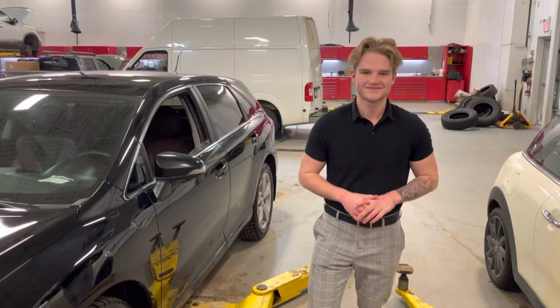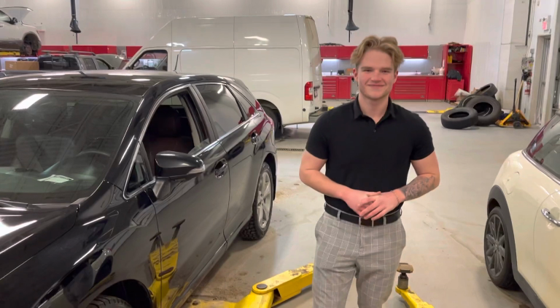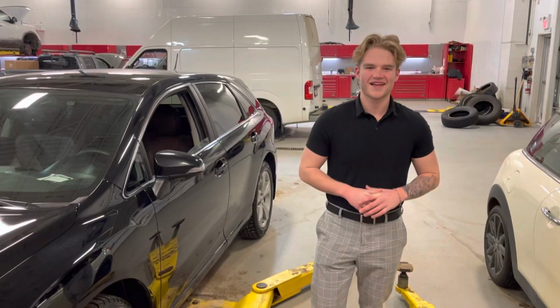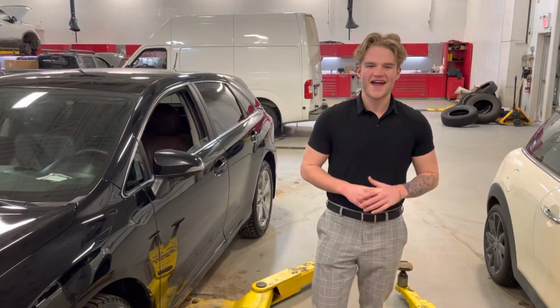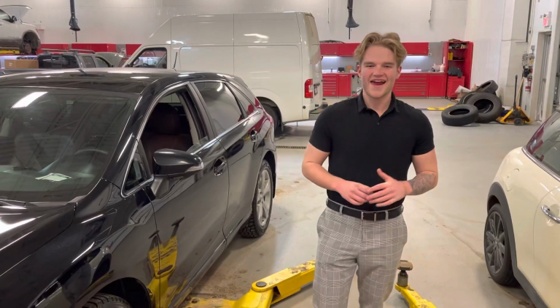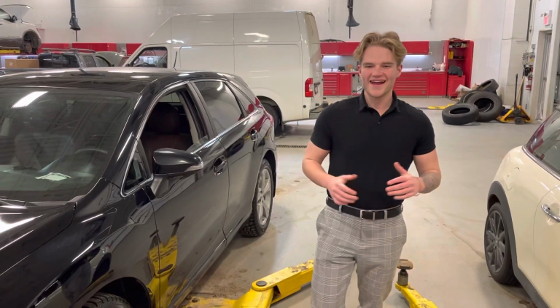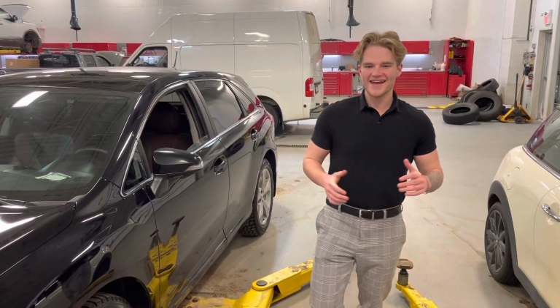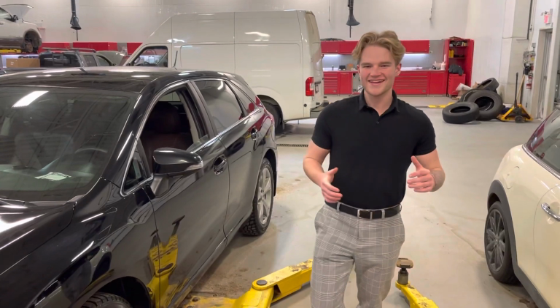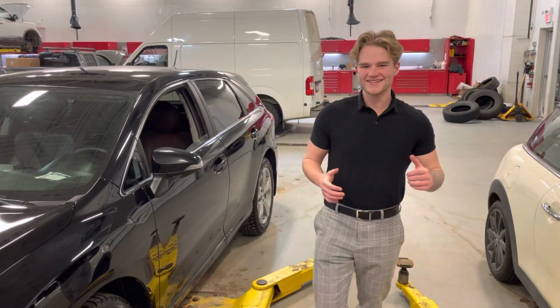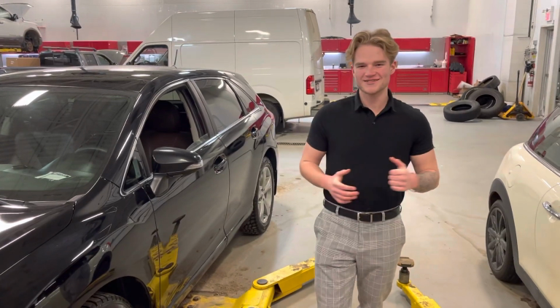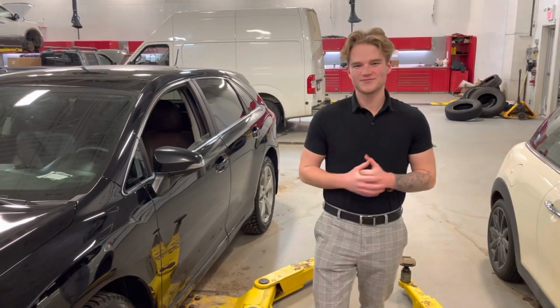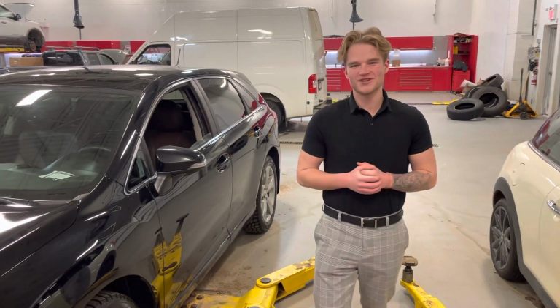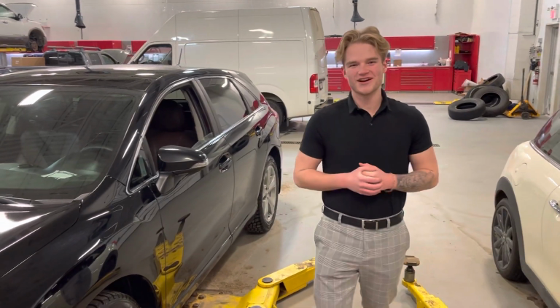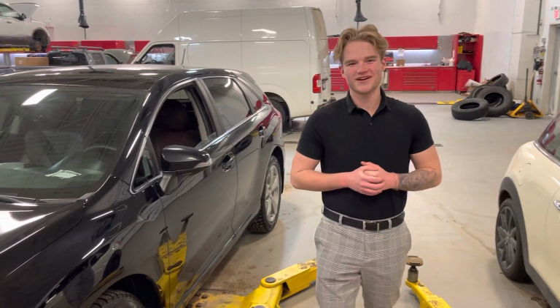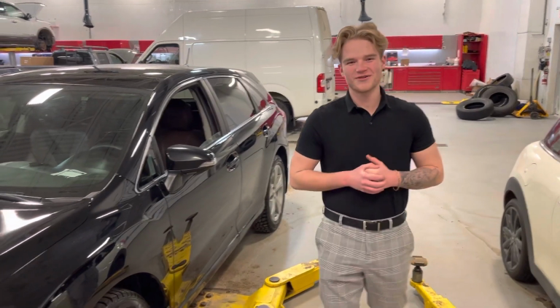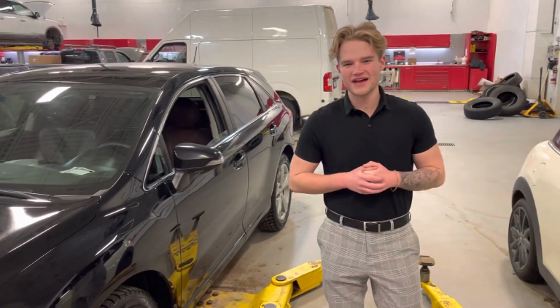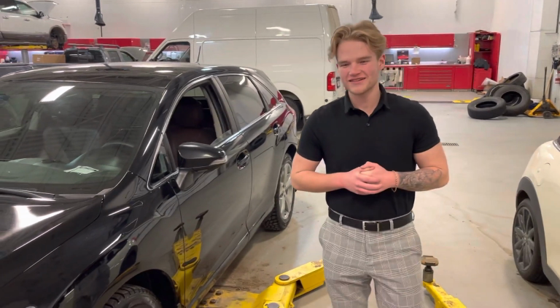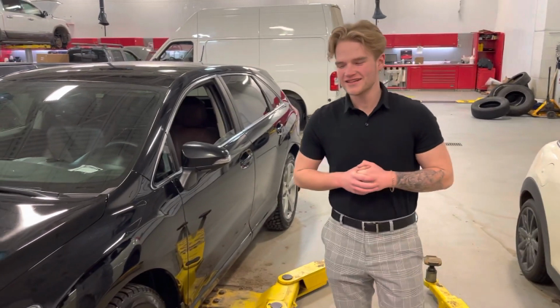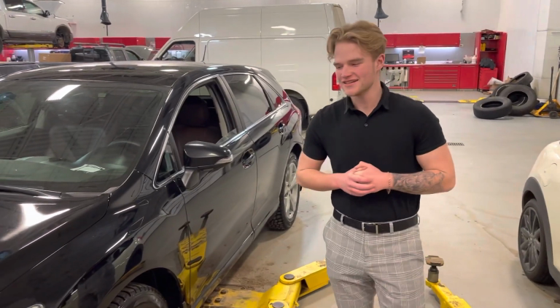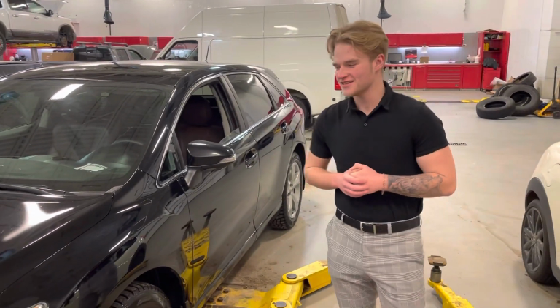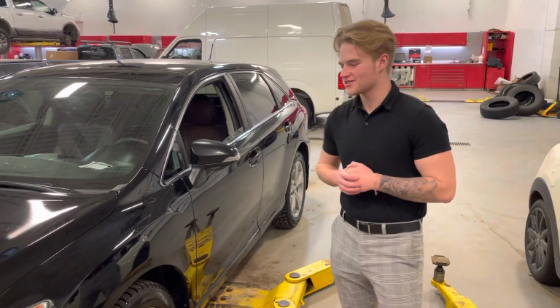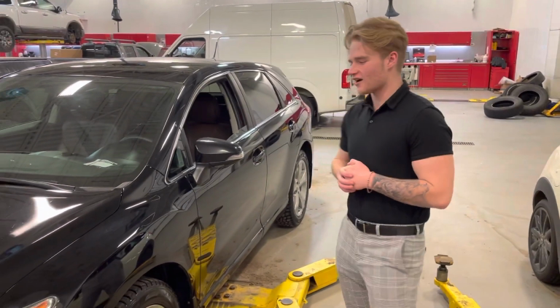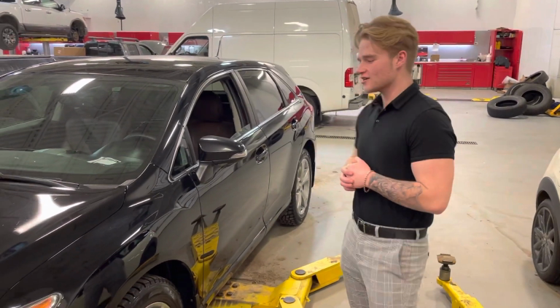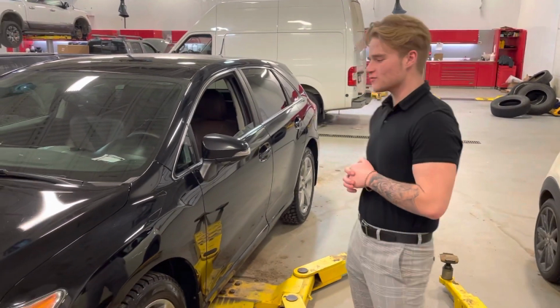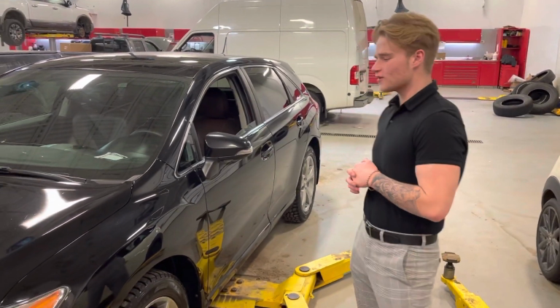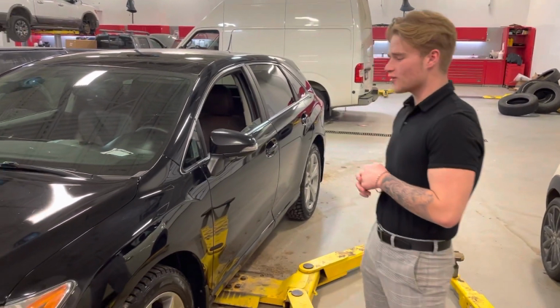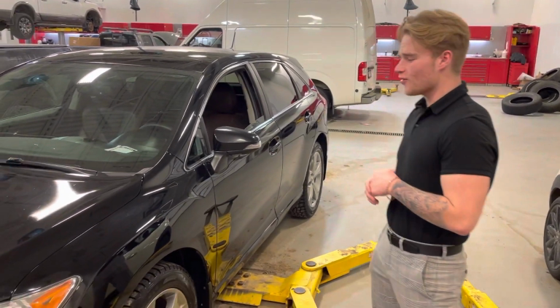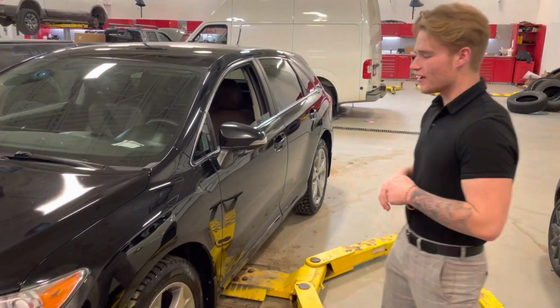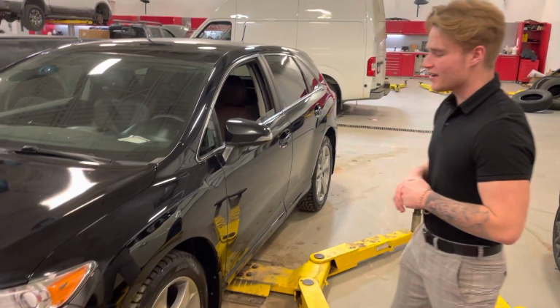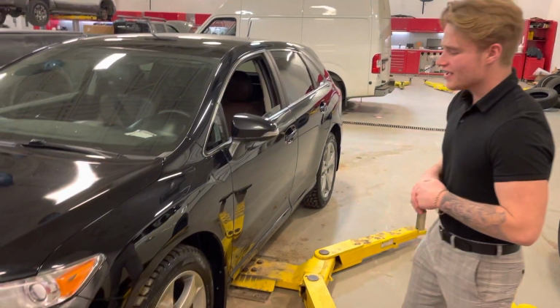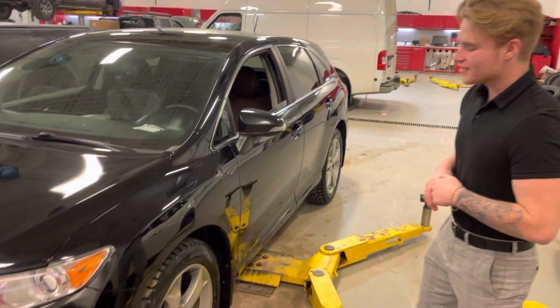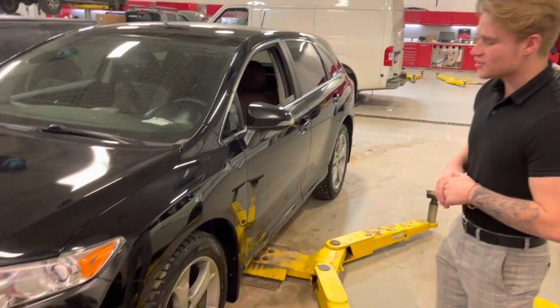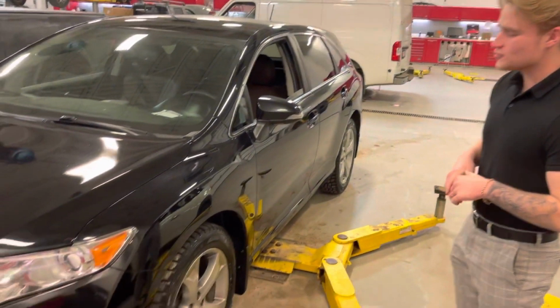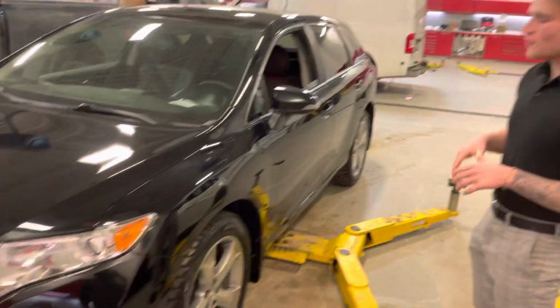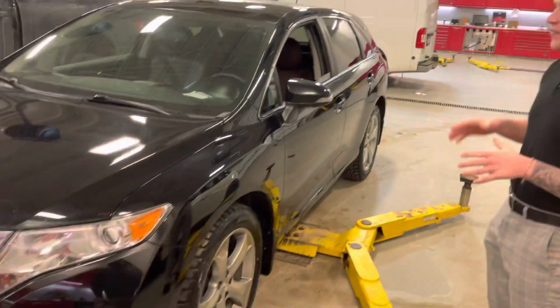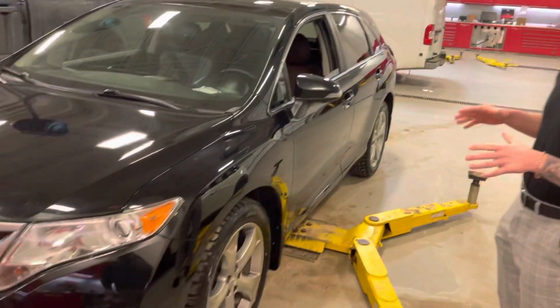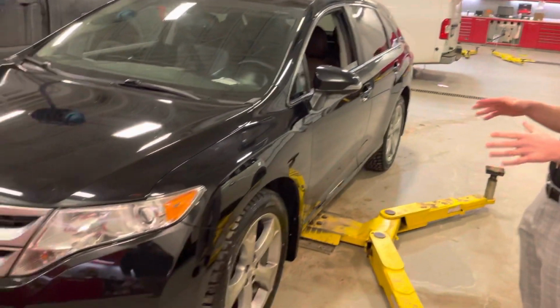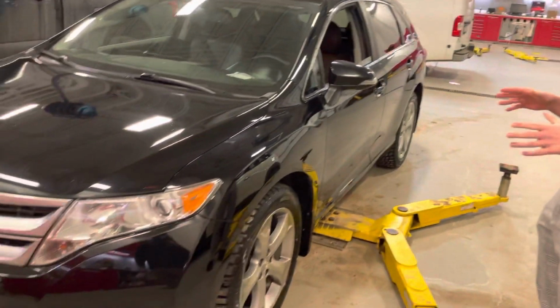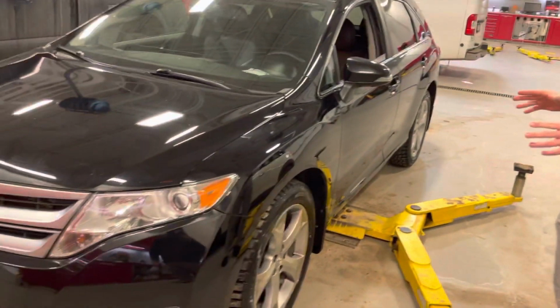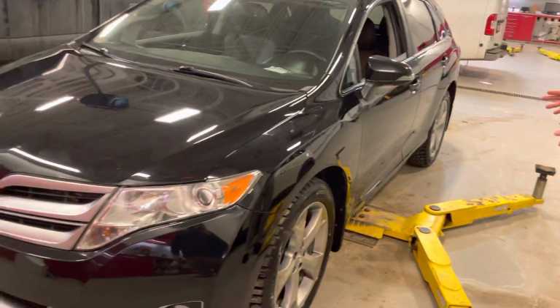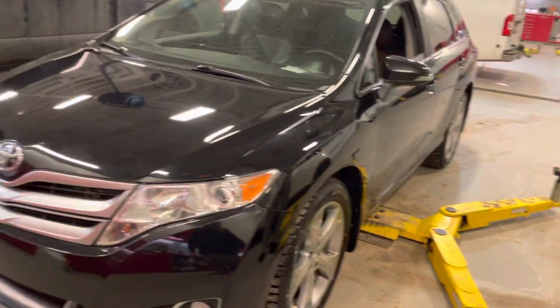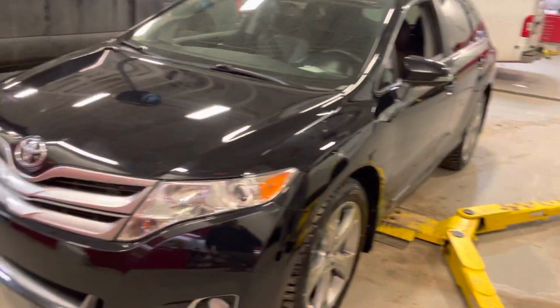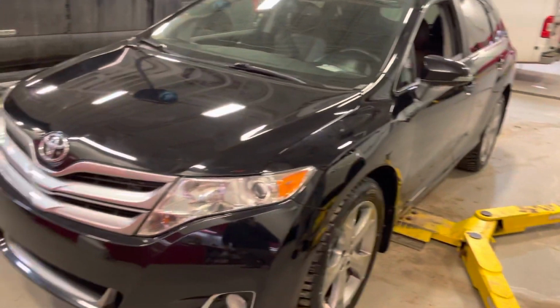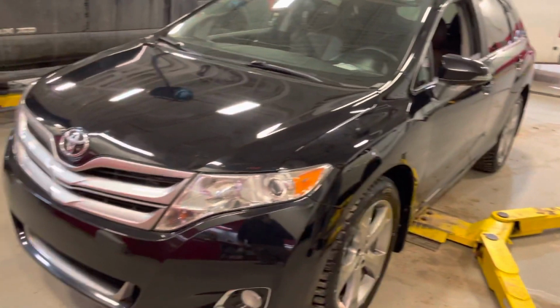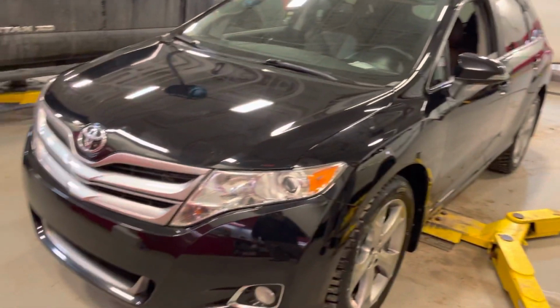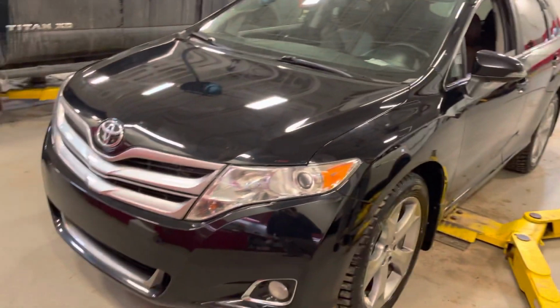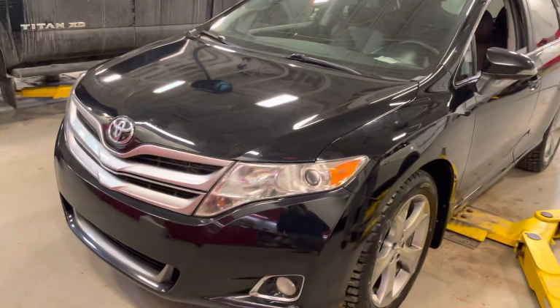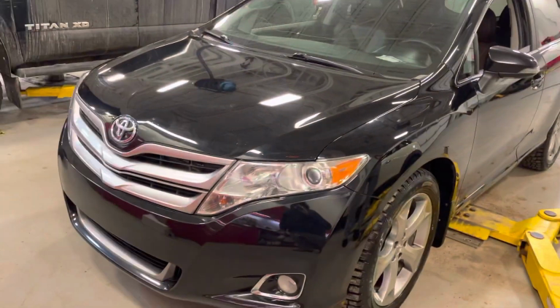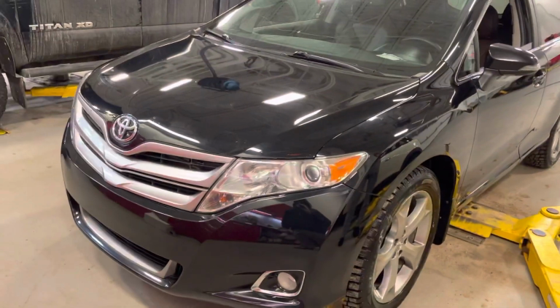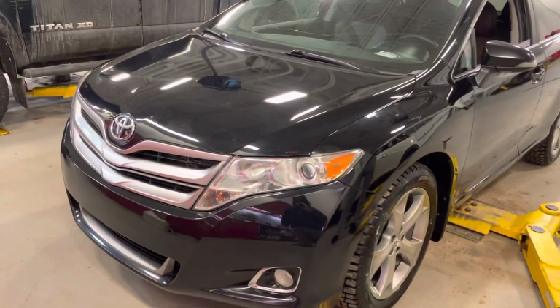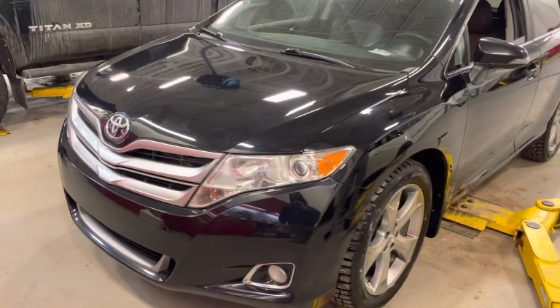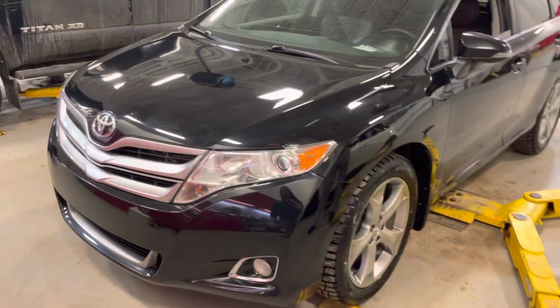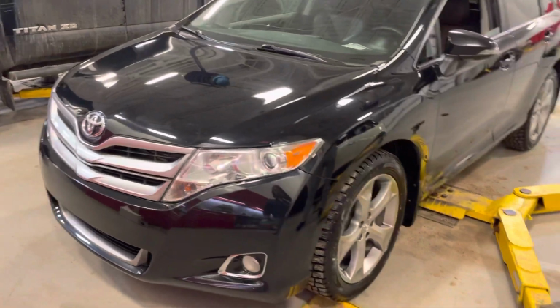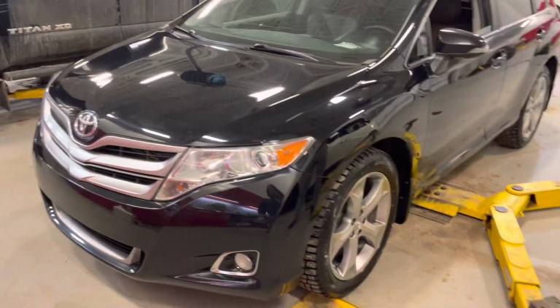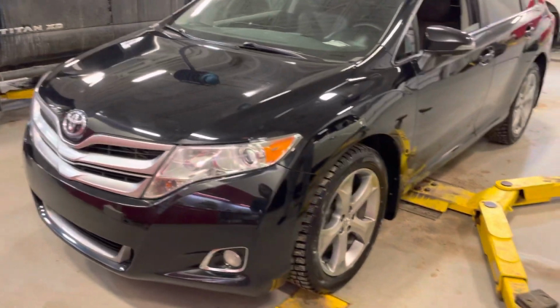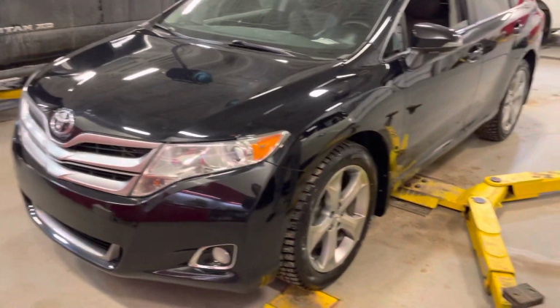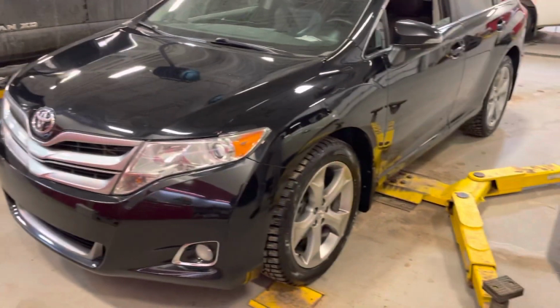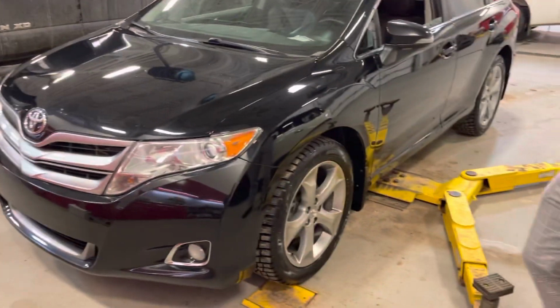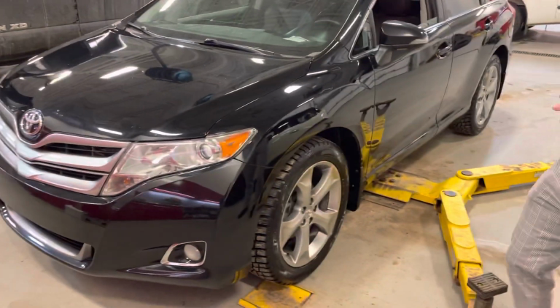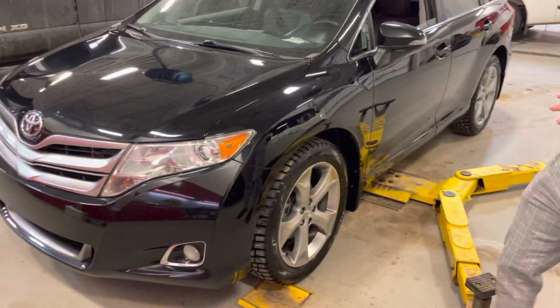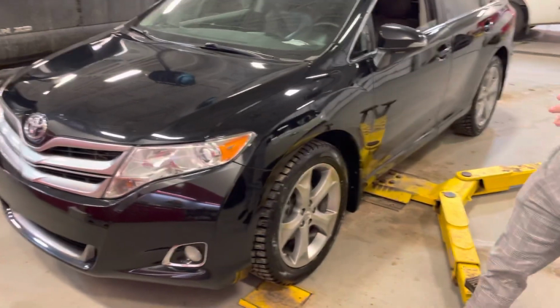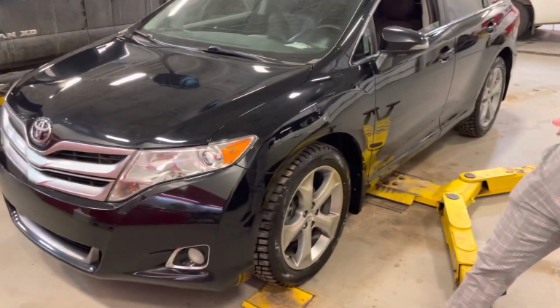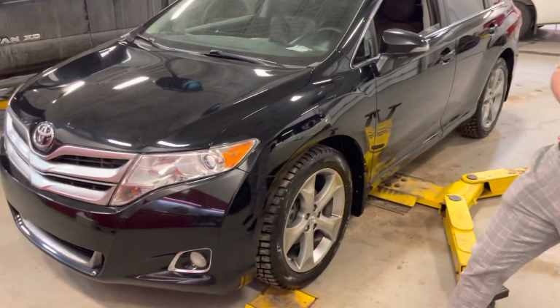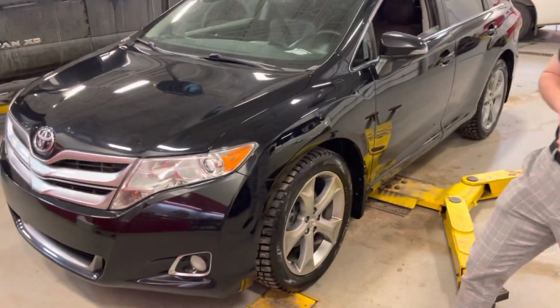Hey, this is Blair here with LA Nissan. I just want to go ahead and get you a better look at this beautiful 2016 Toyota Venza.